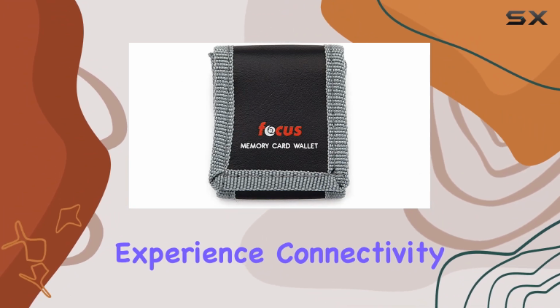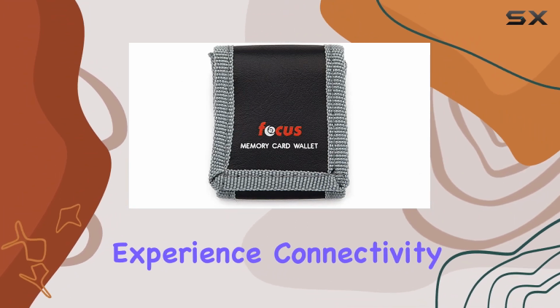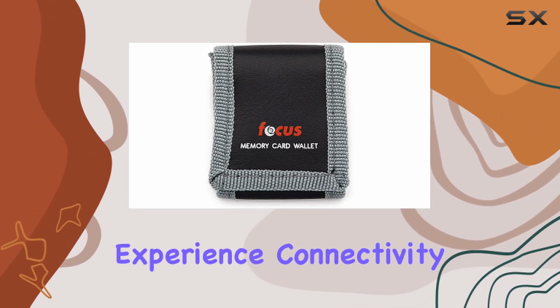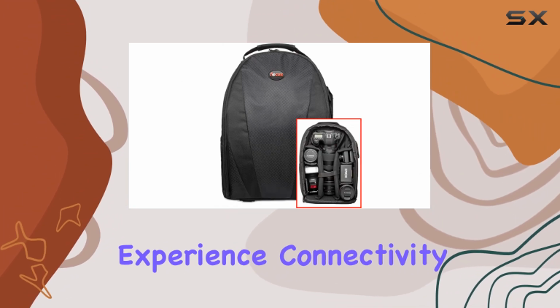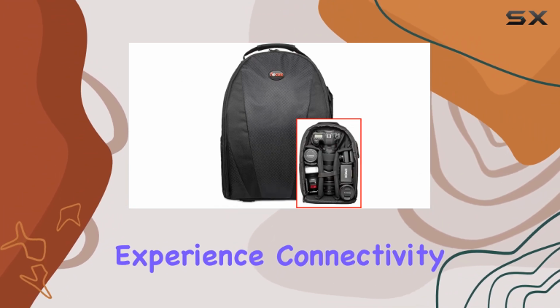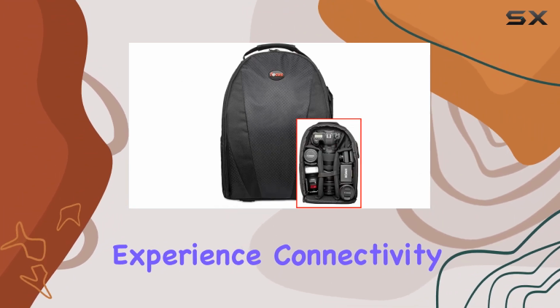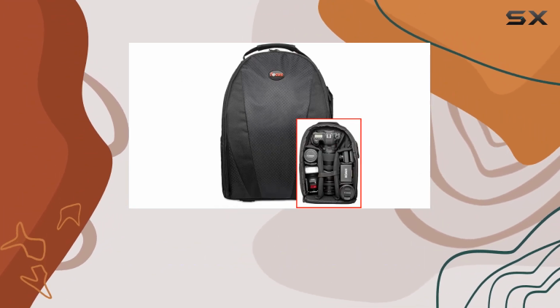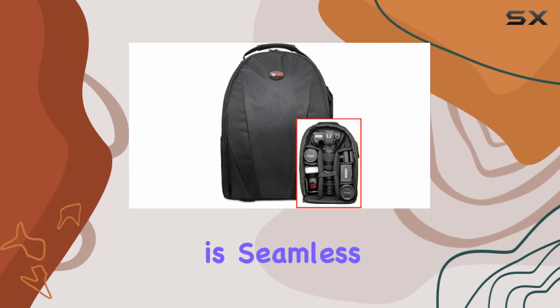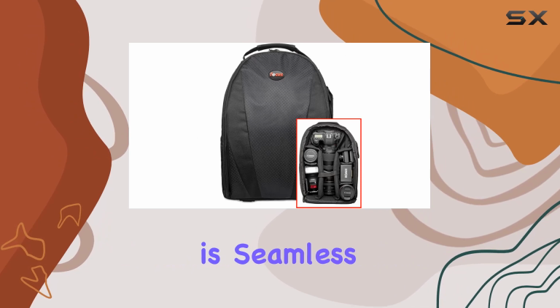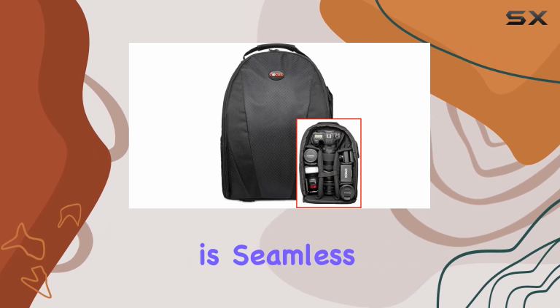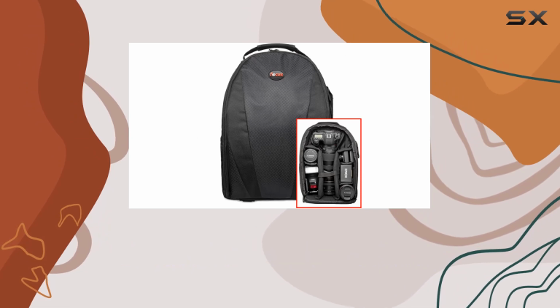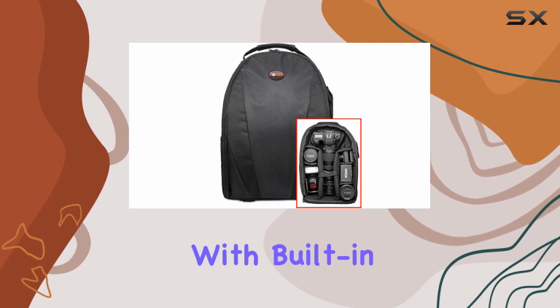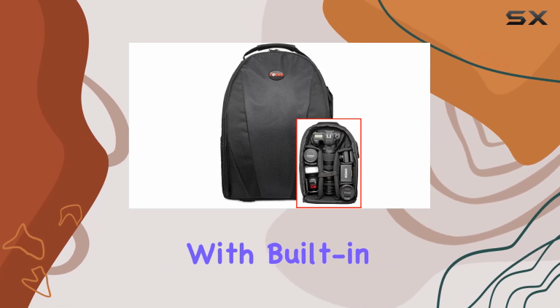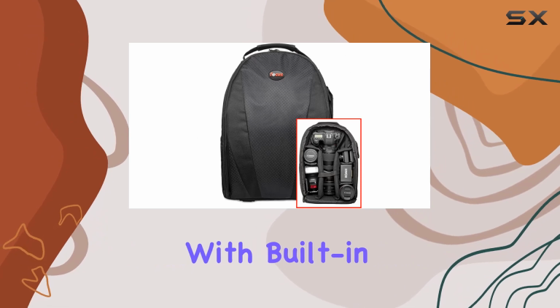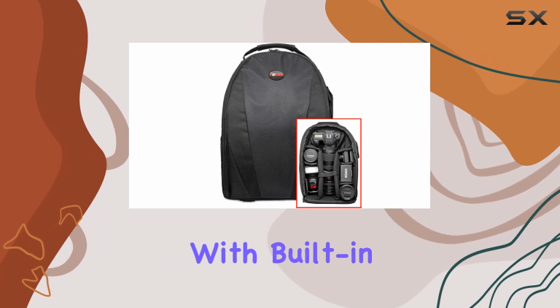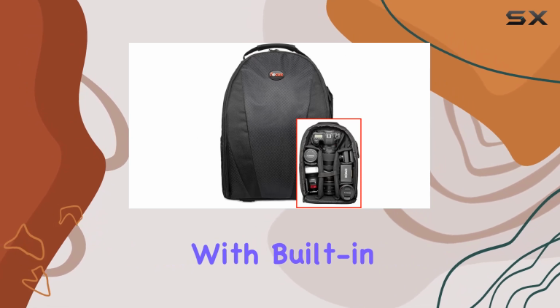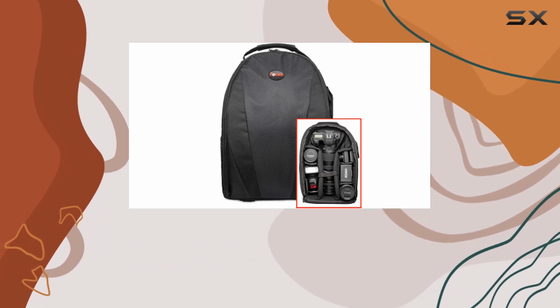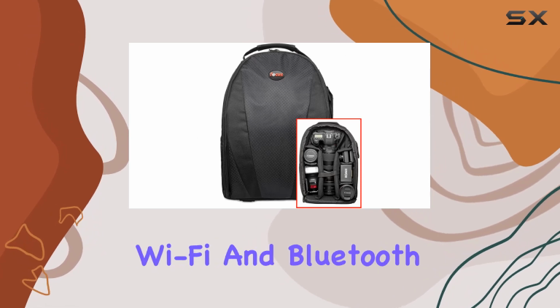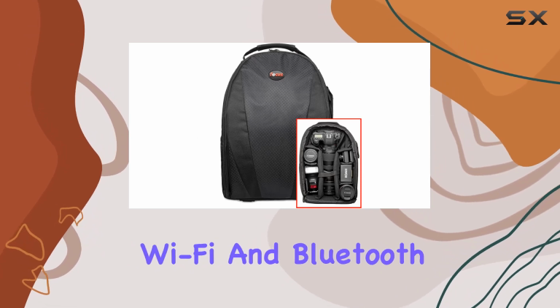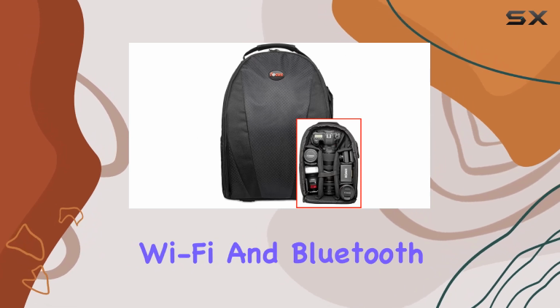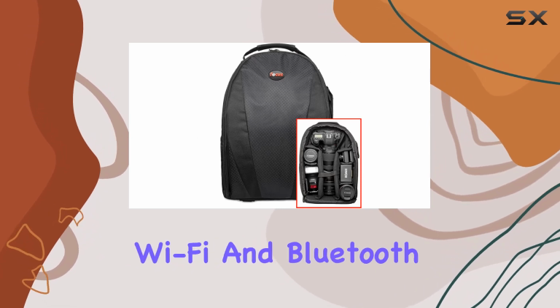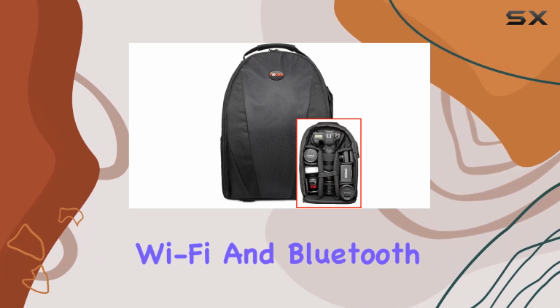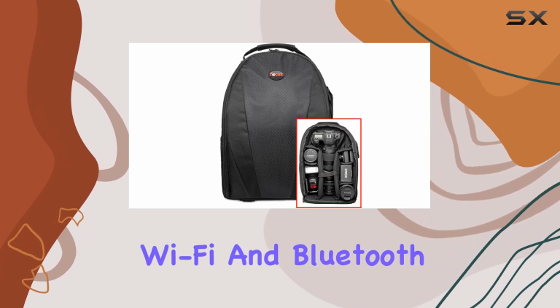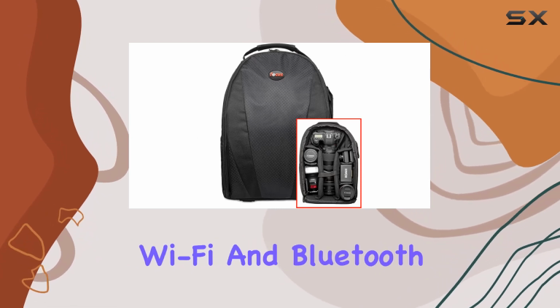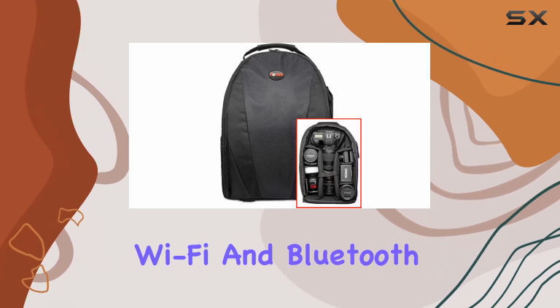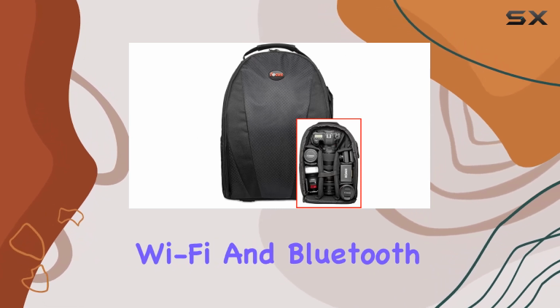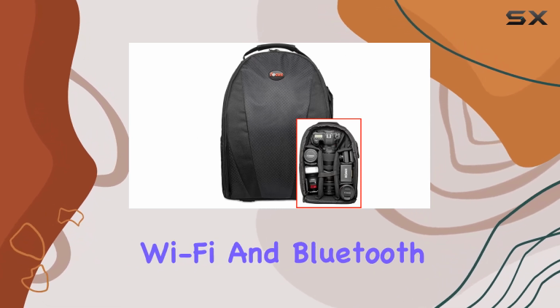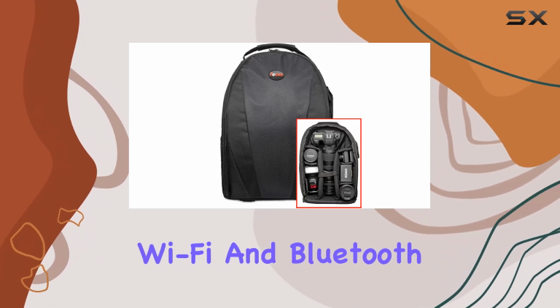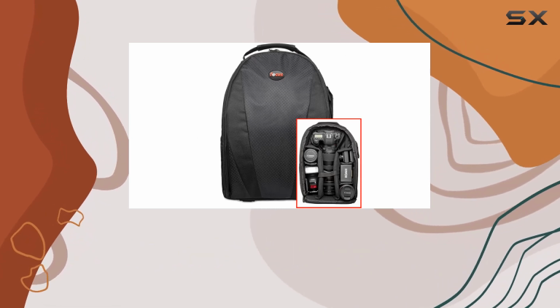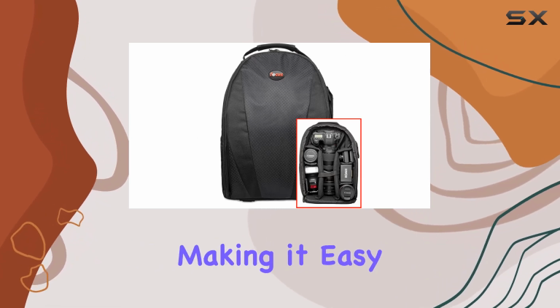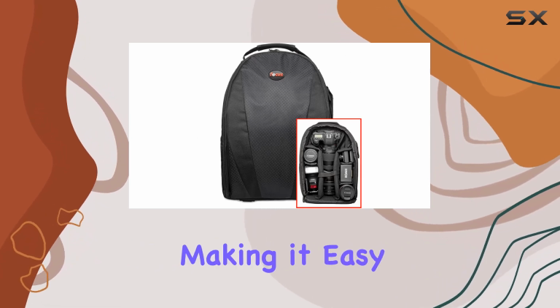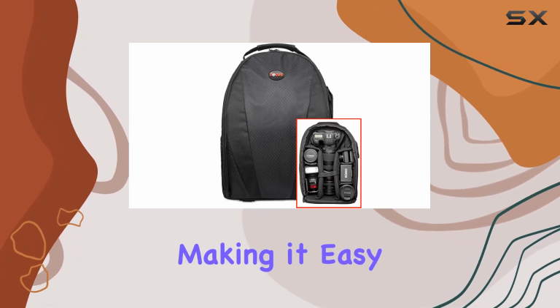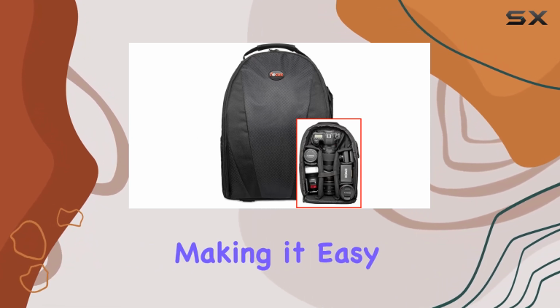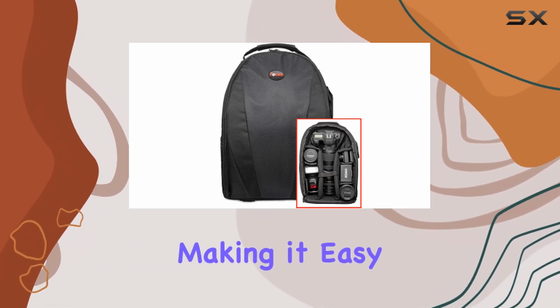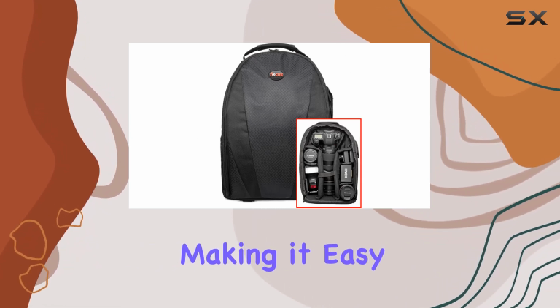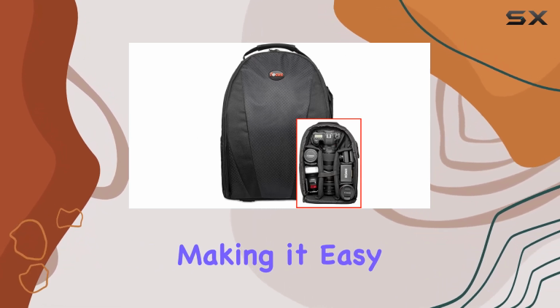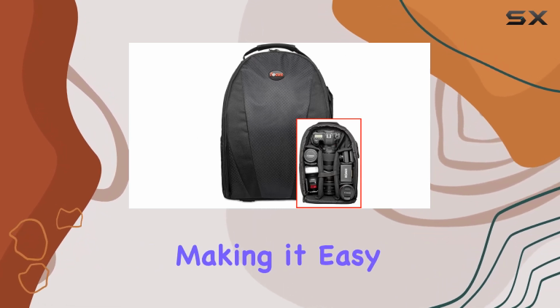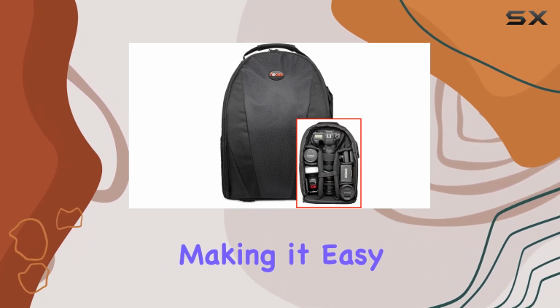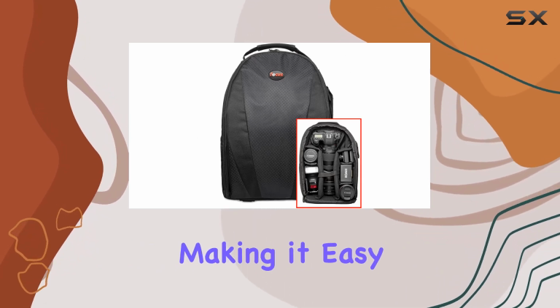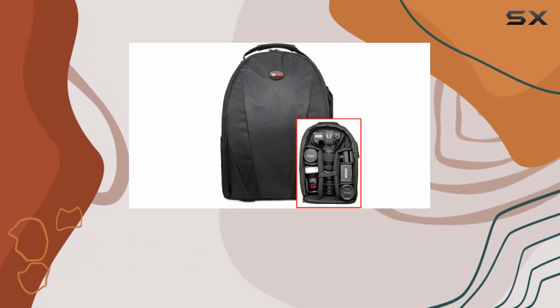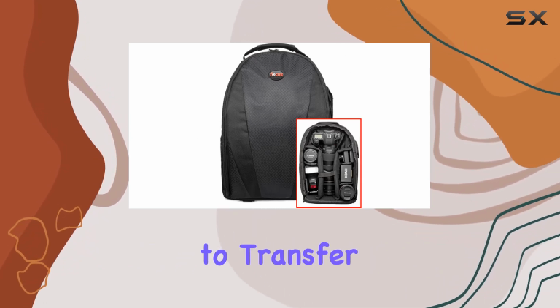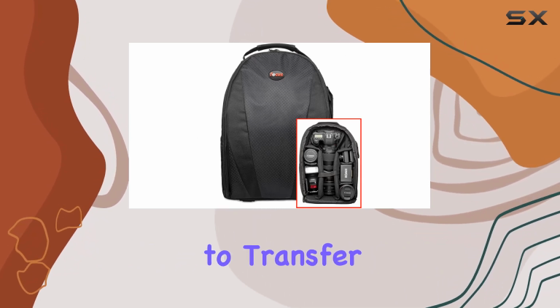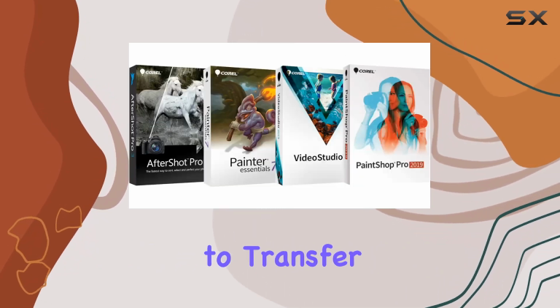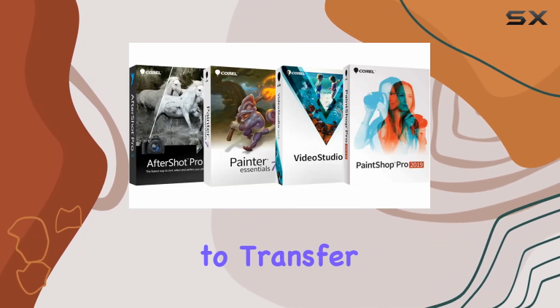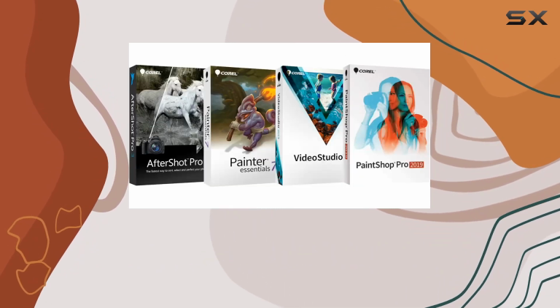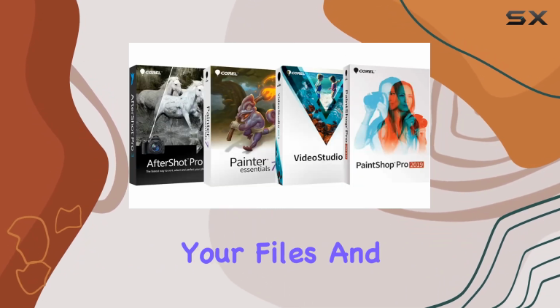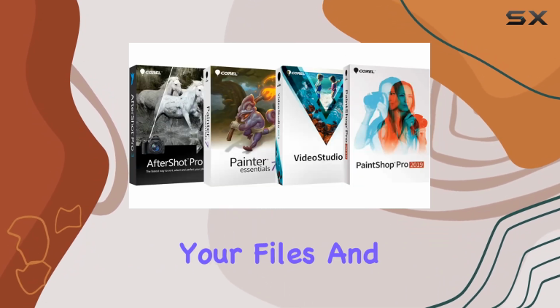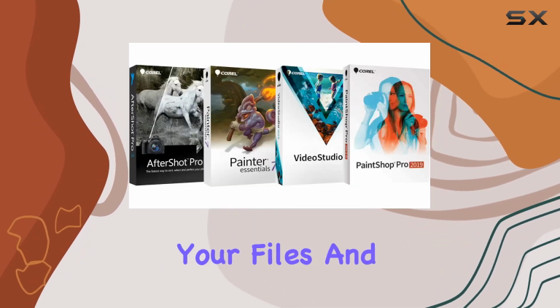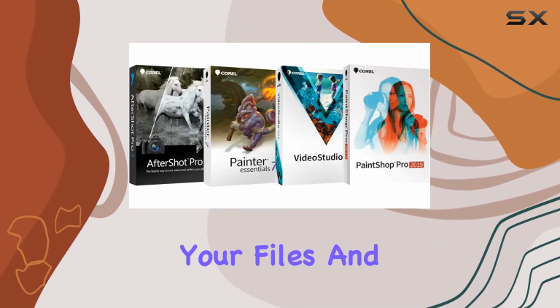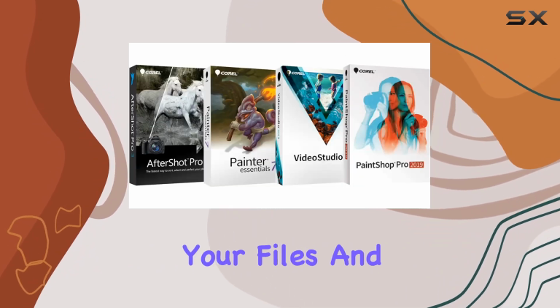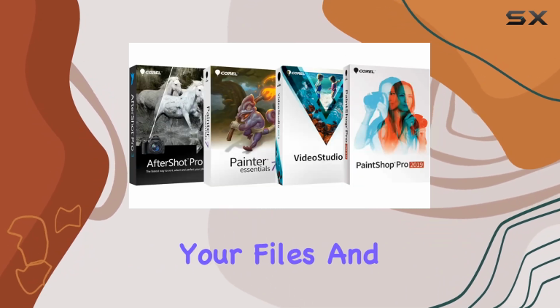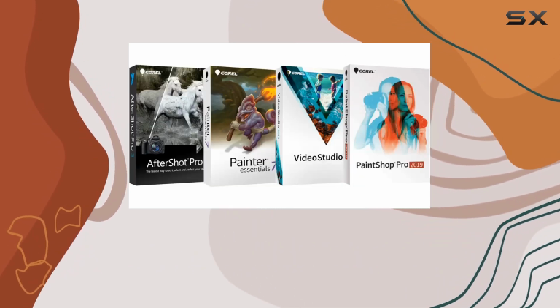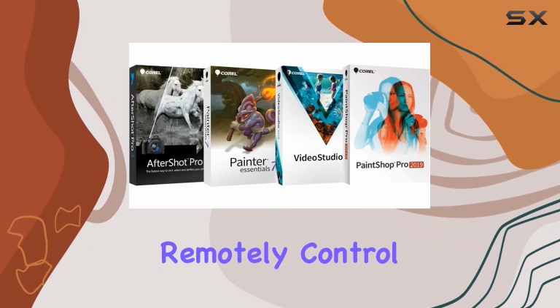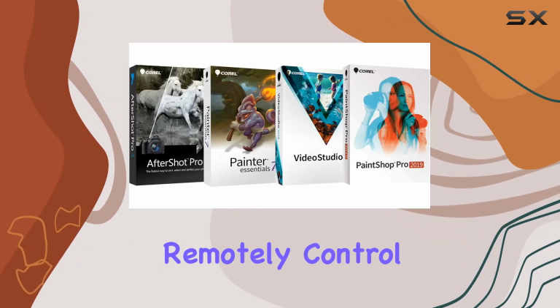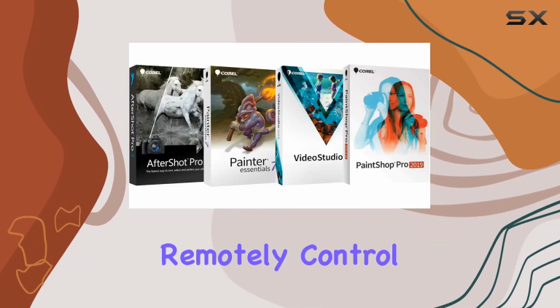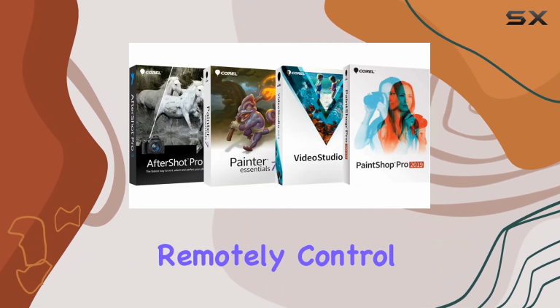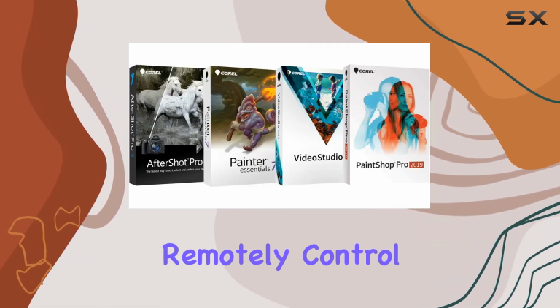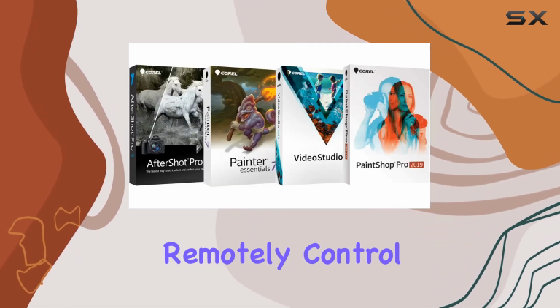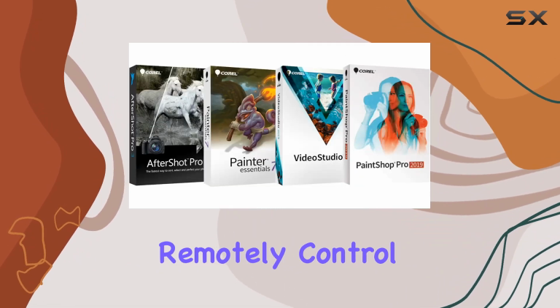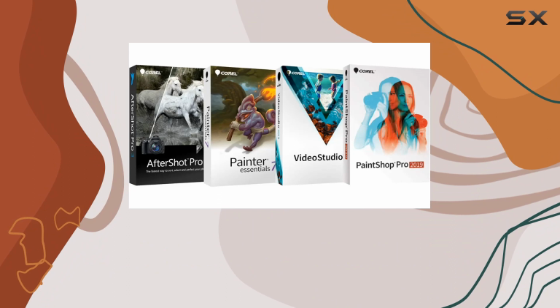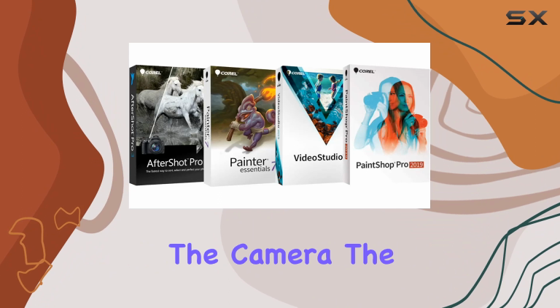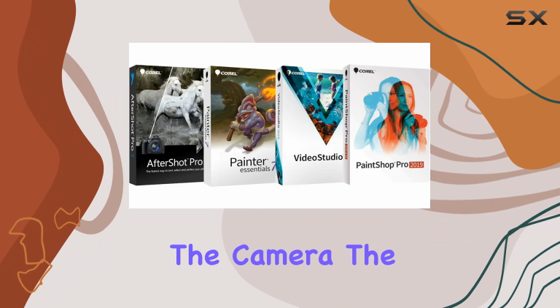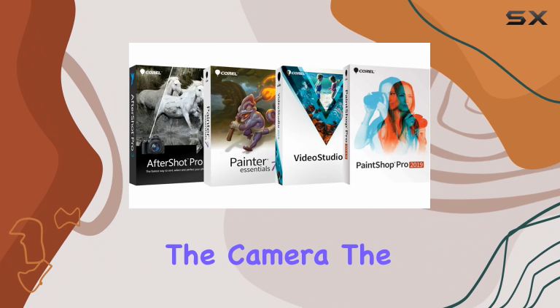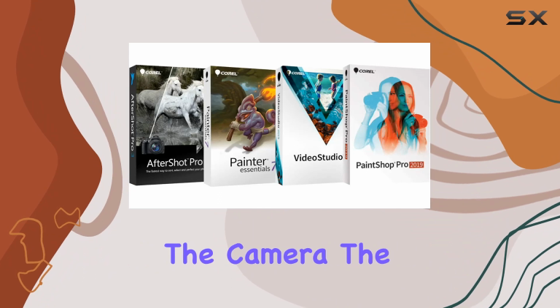Connectivity is seamless with built-in Wi-Fi and Bluetooth, making it easy to transfer your files and remotely control the camera.